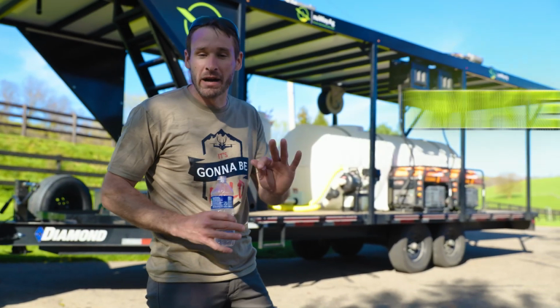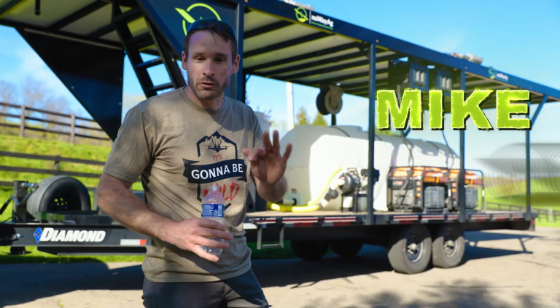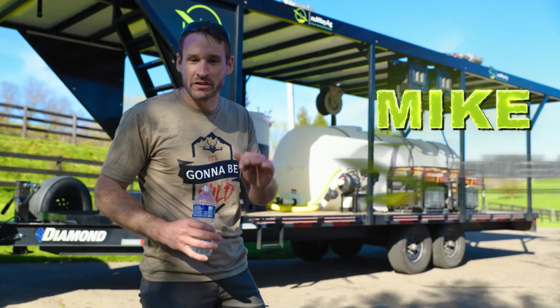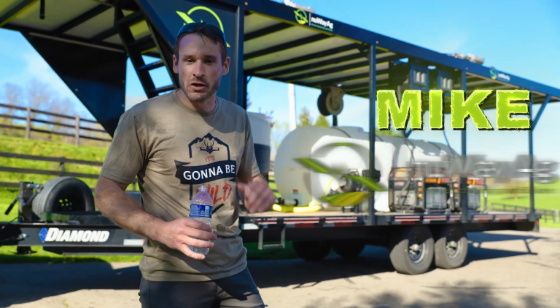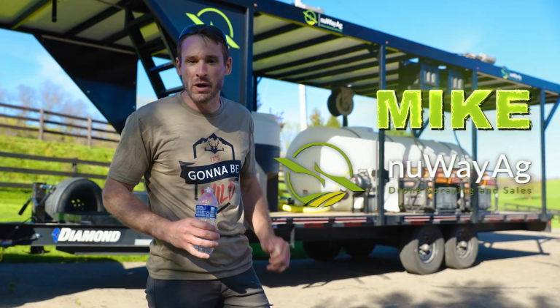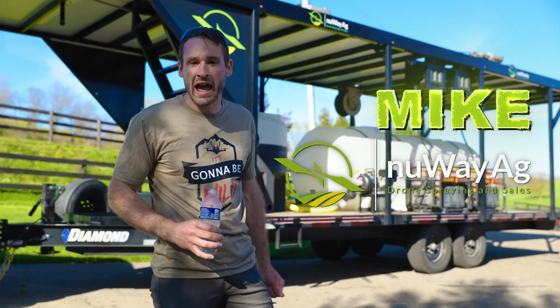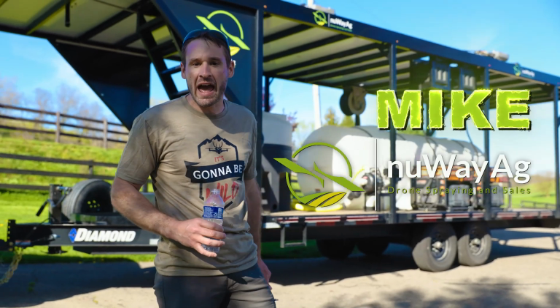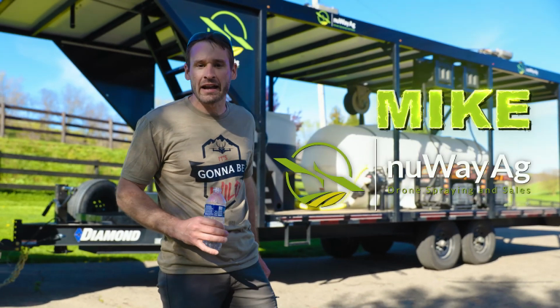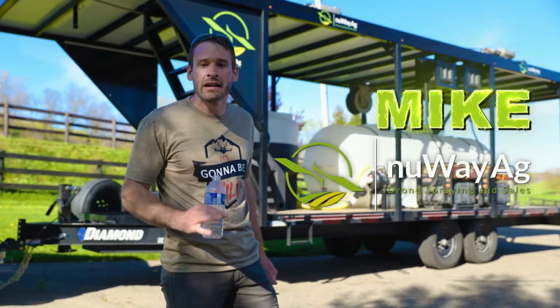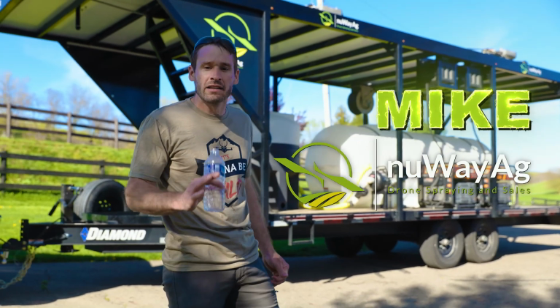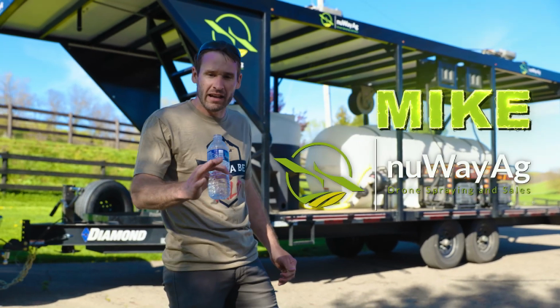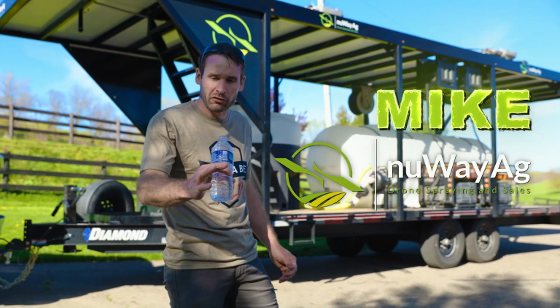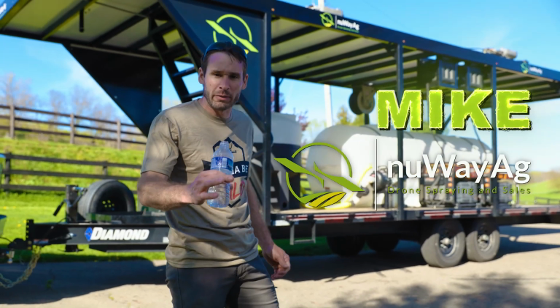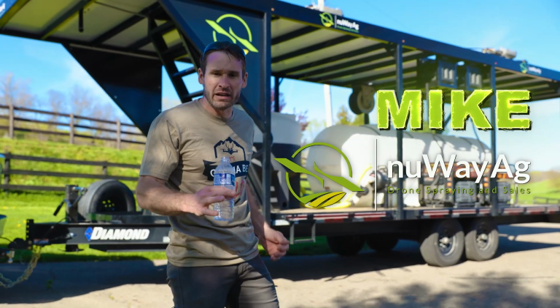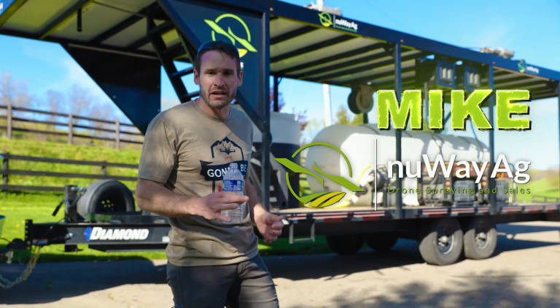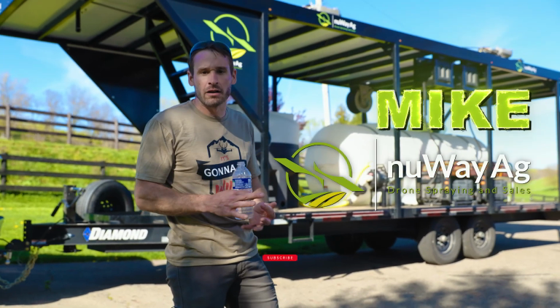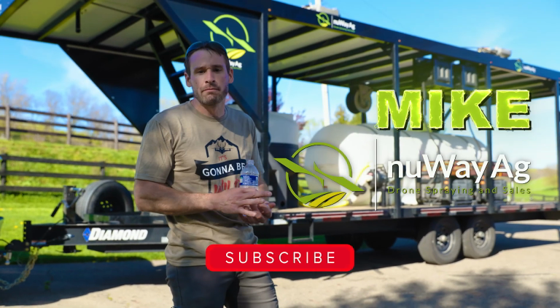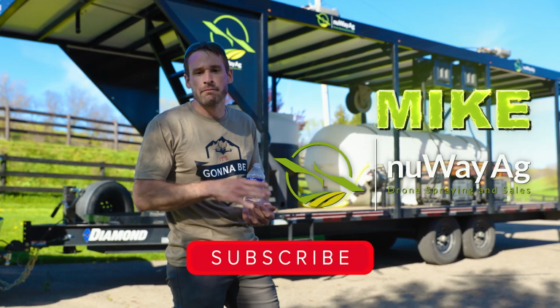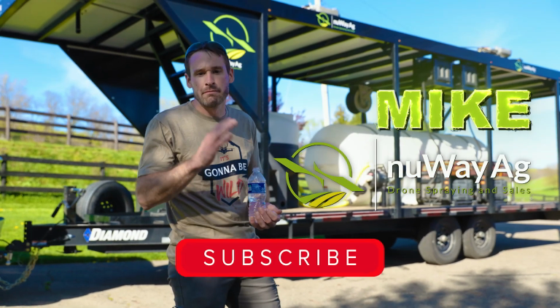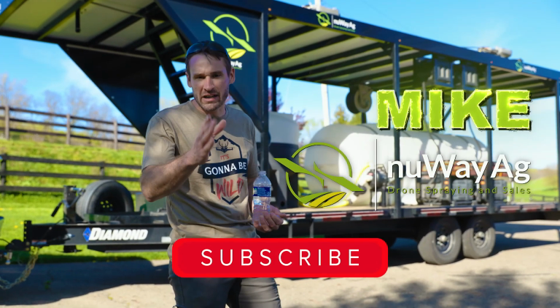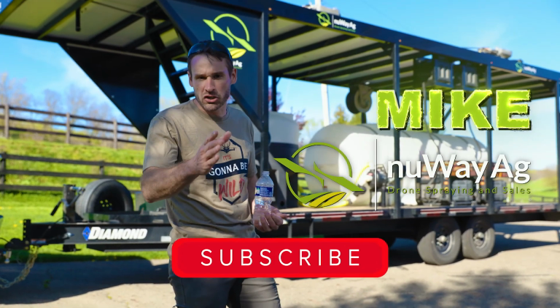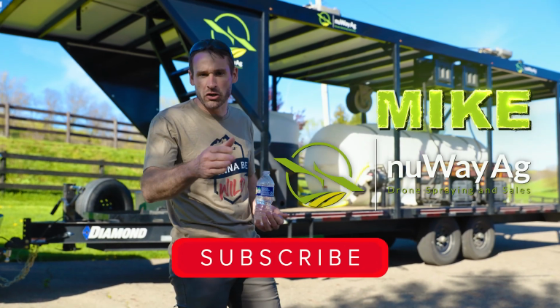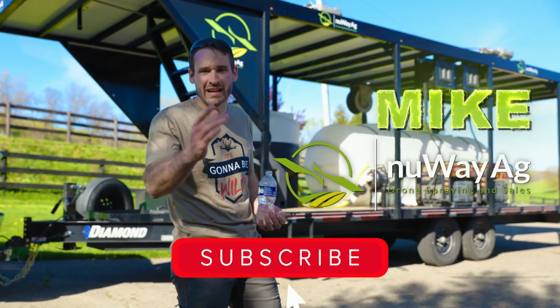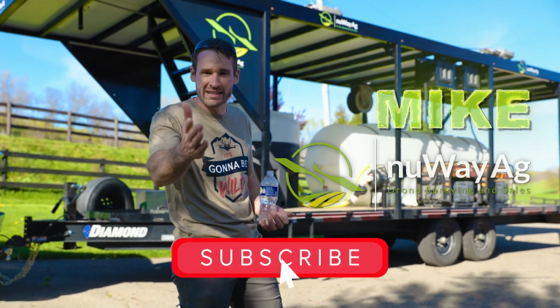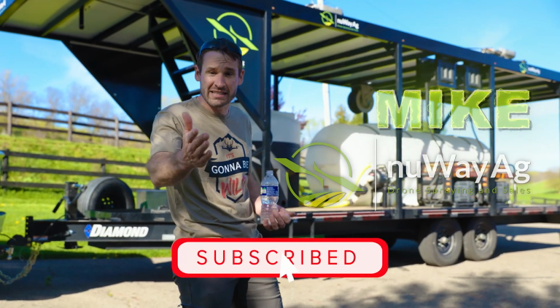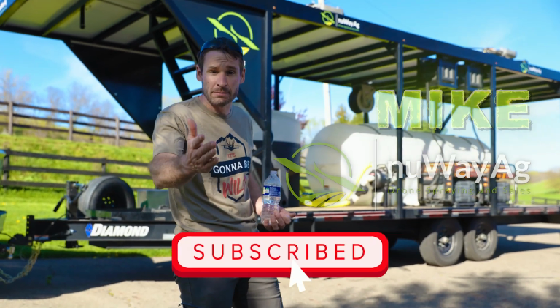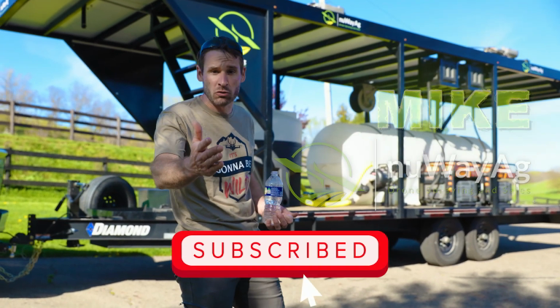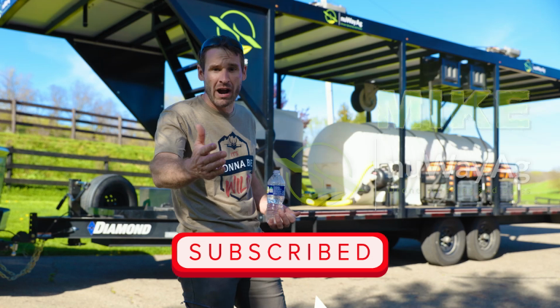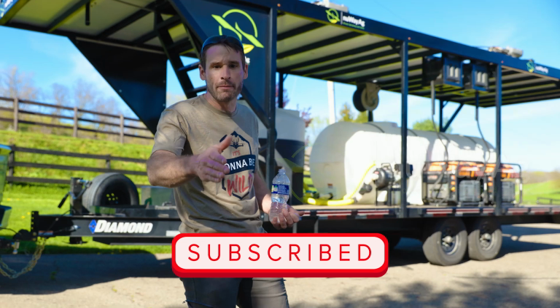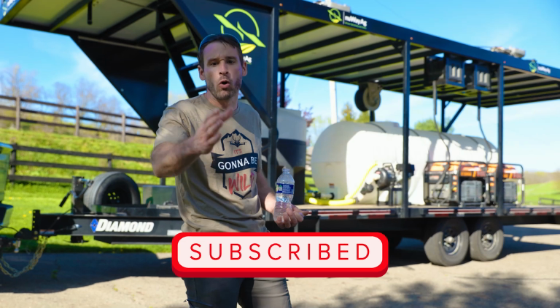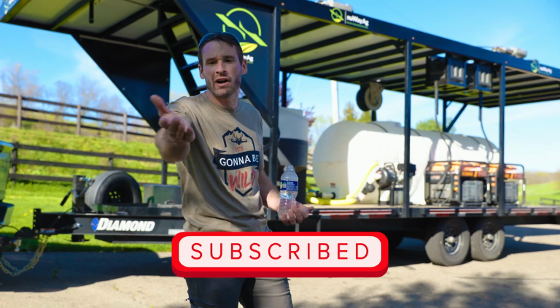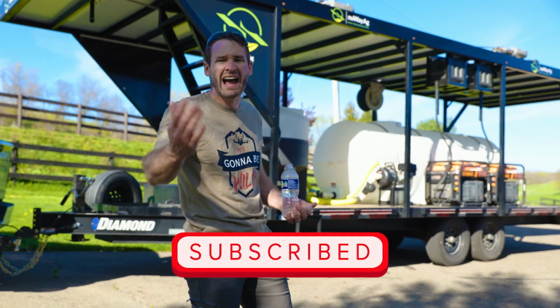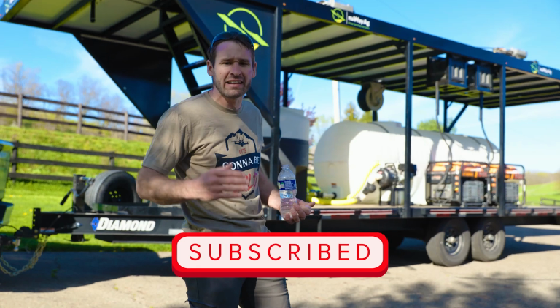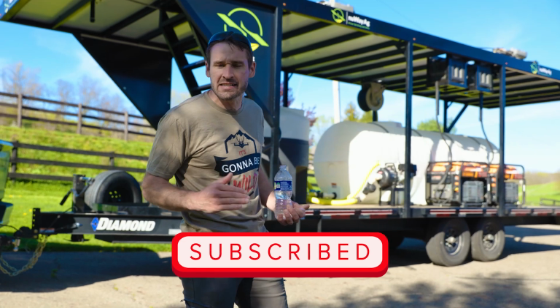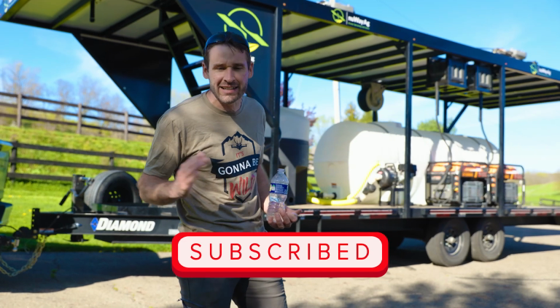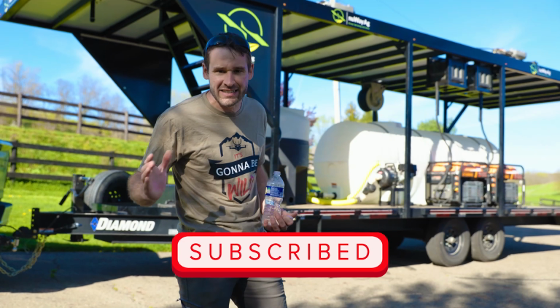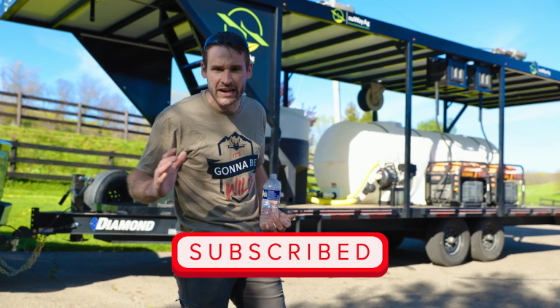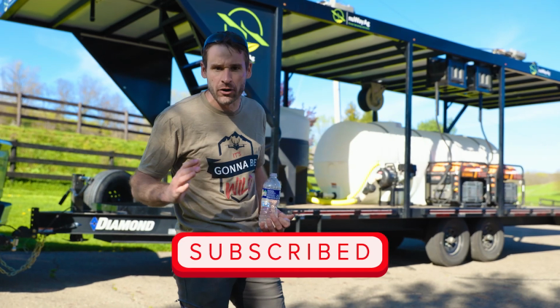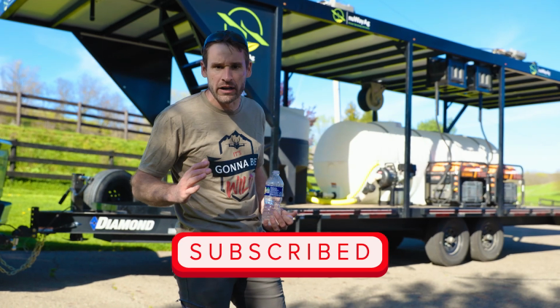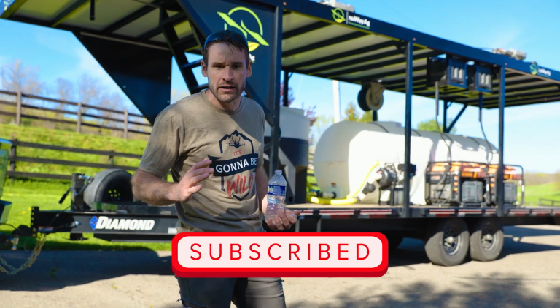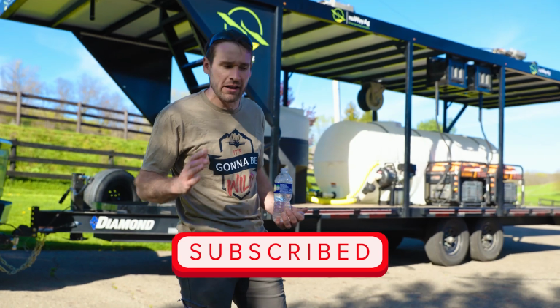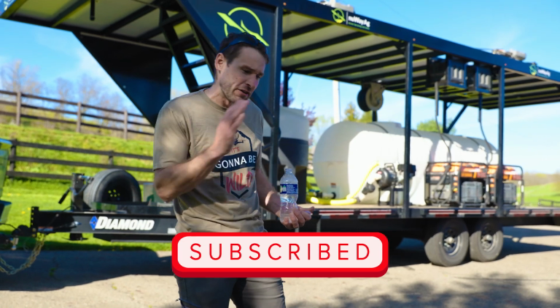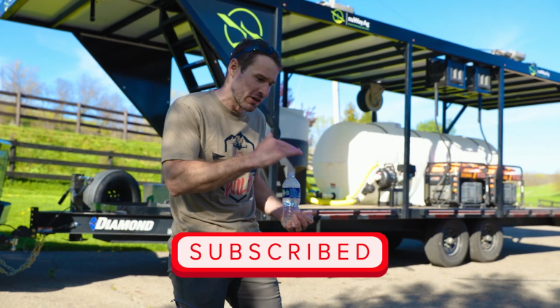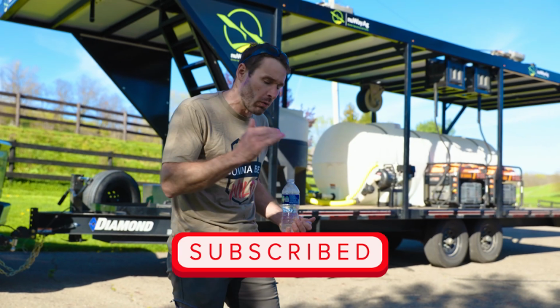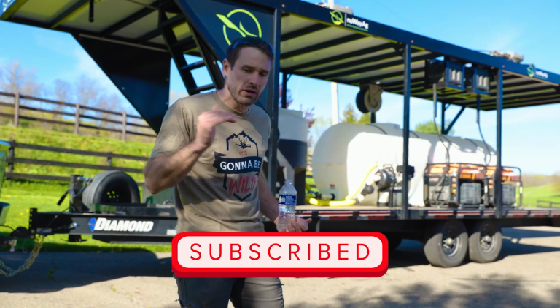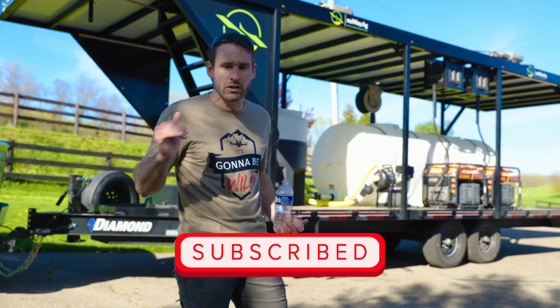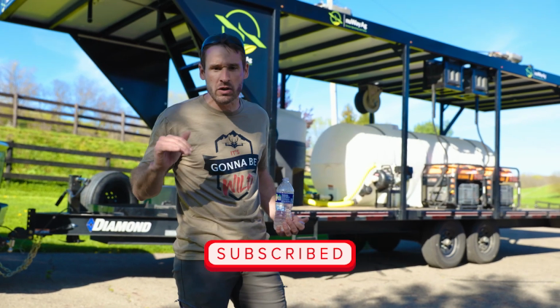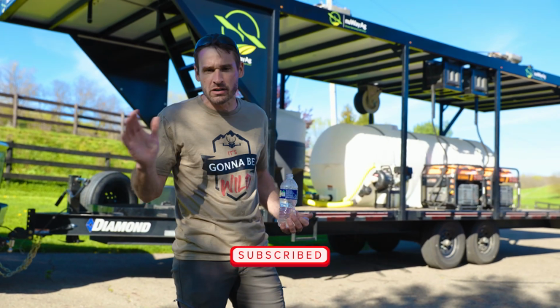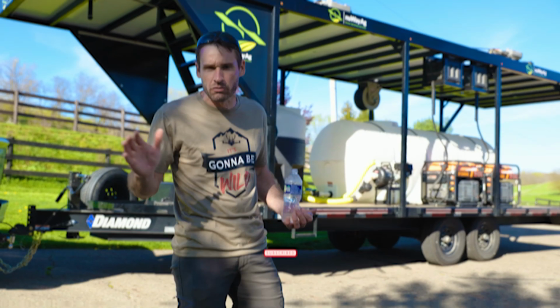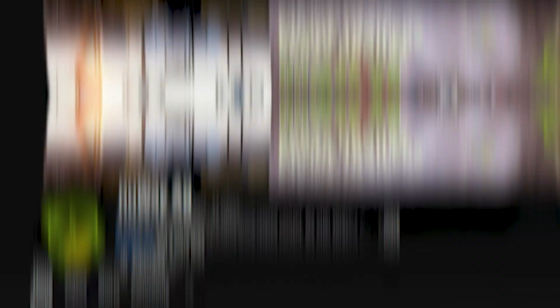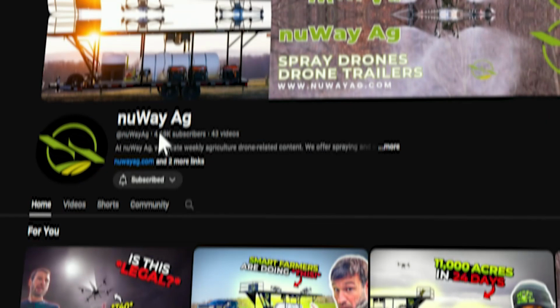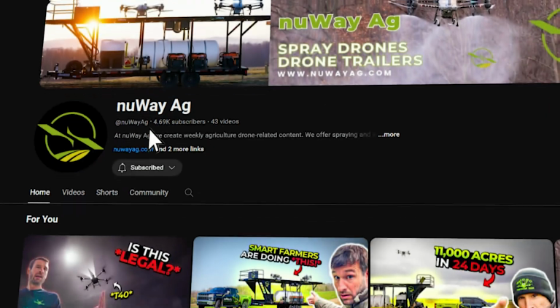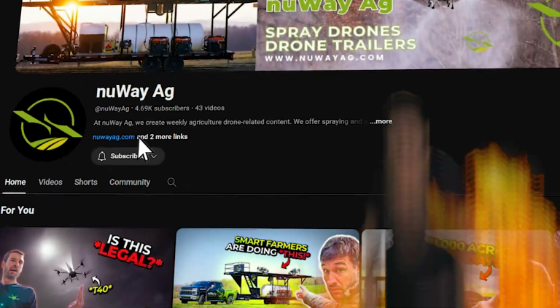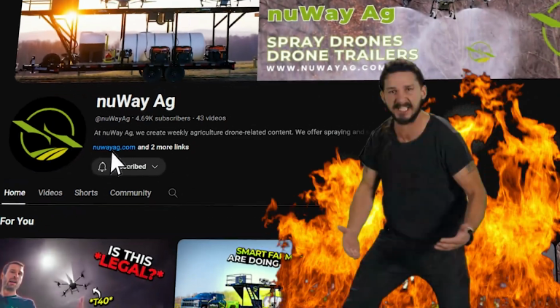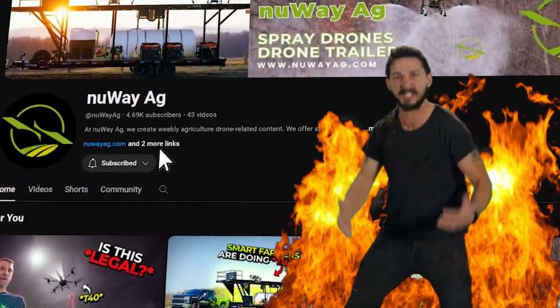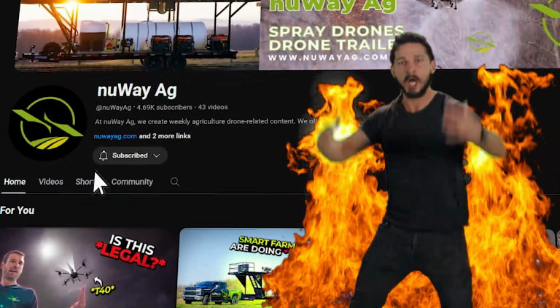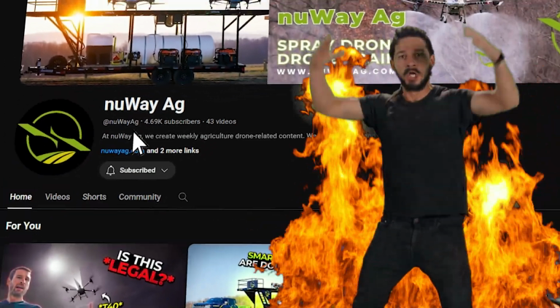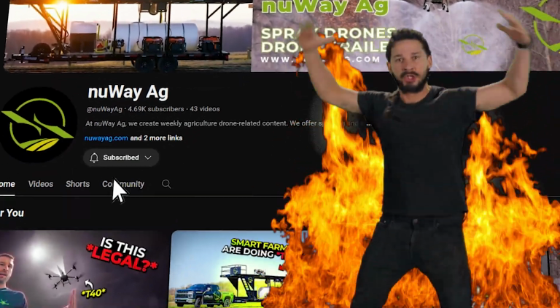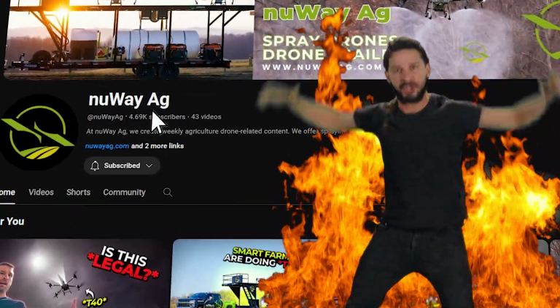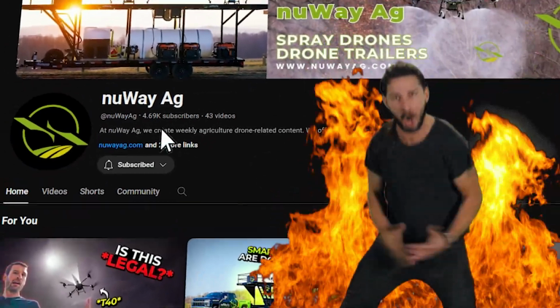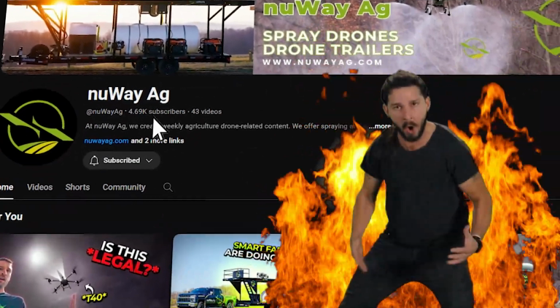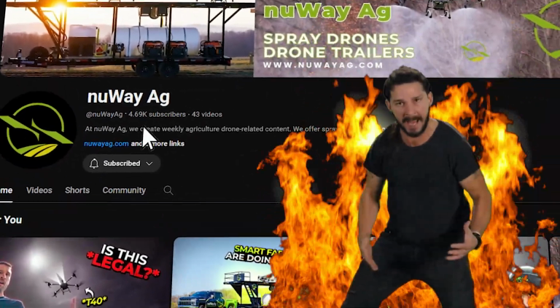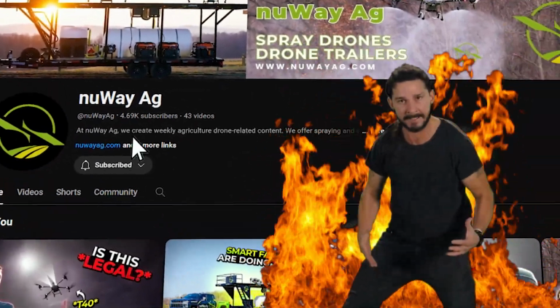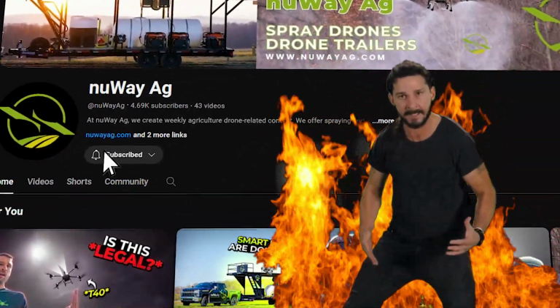I'm Mike with New Way Ag. Thanks for being here. Make sure to hit the subscribe — or at least consider it. If you don't want to do it, don't do it, but consider hitting the subscribe button.